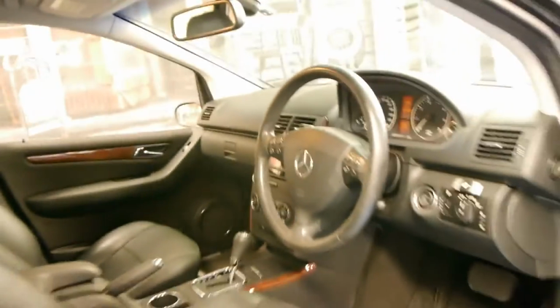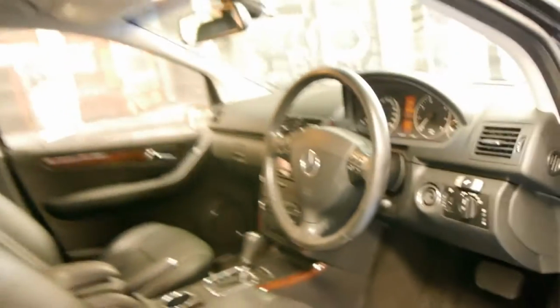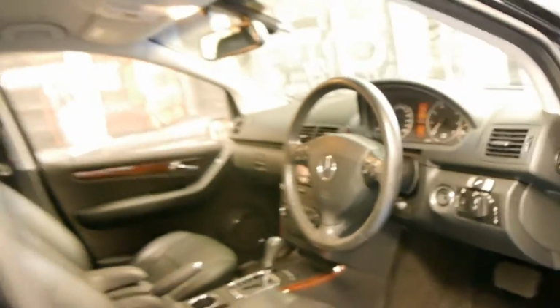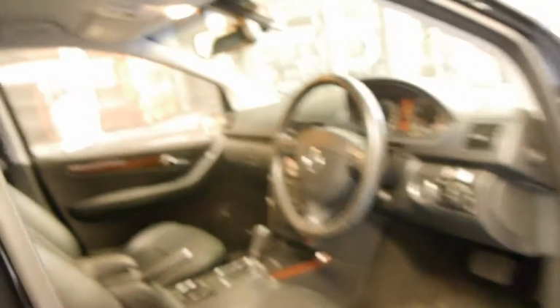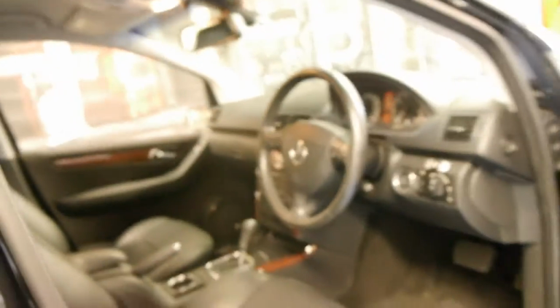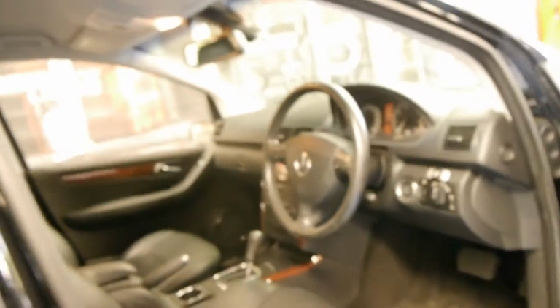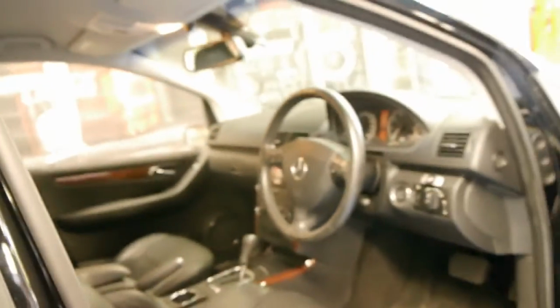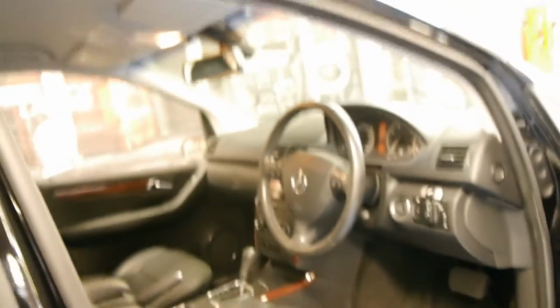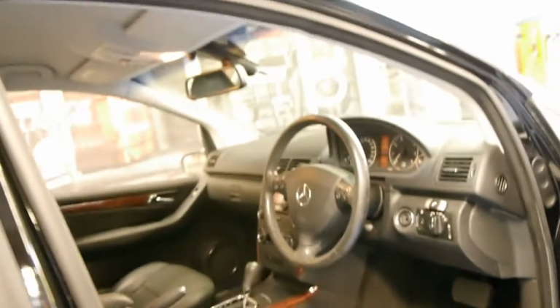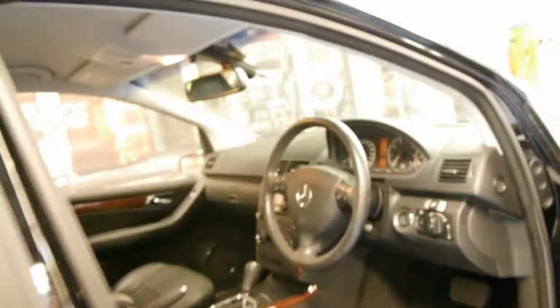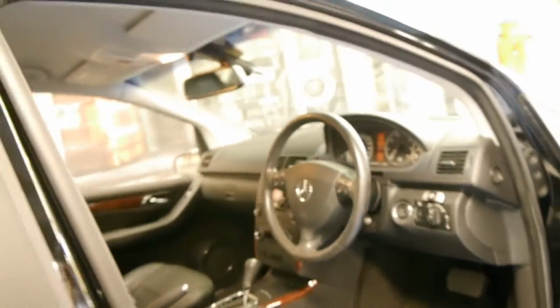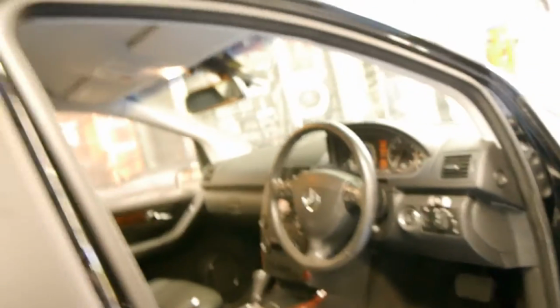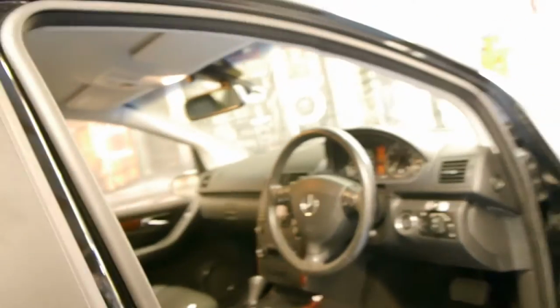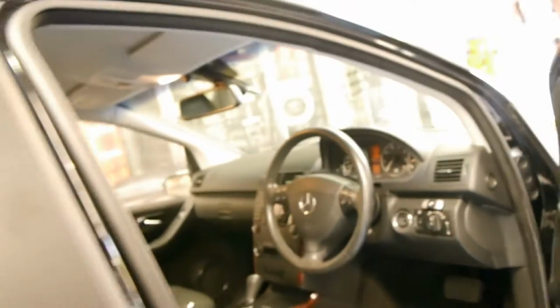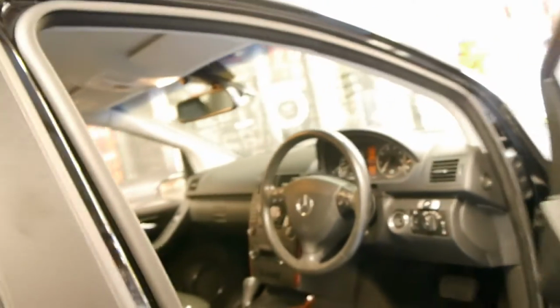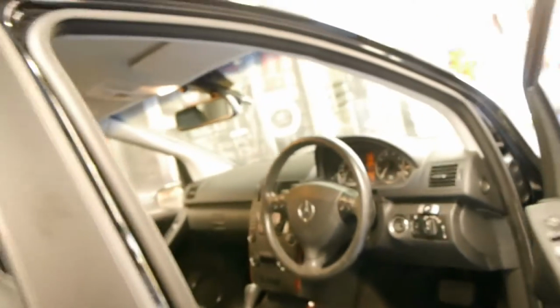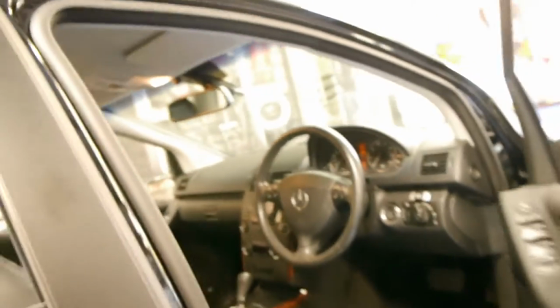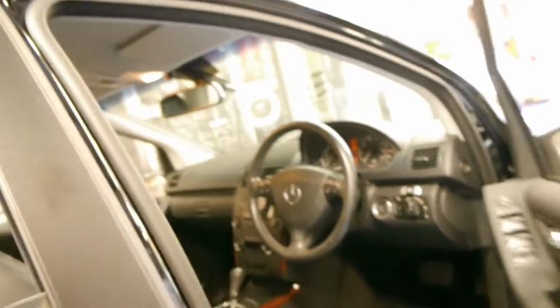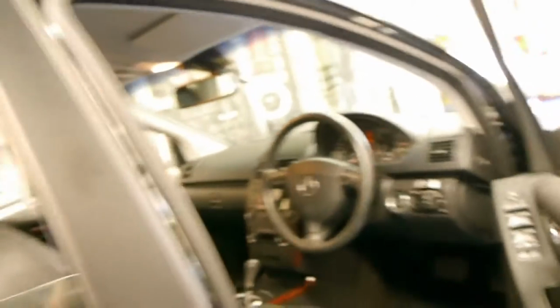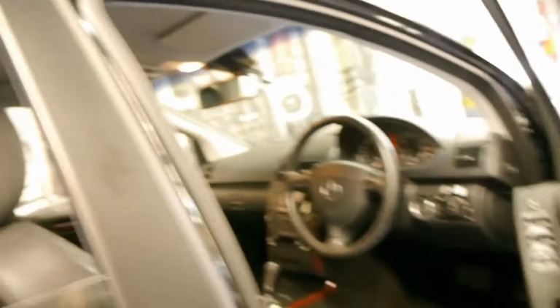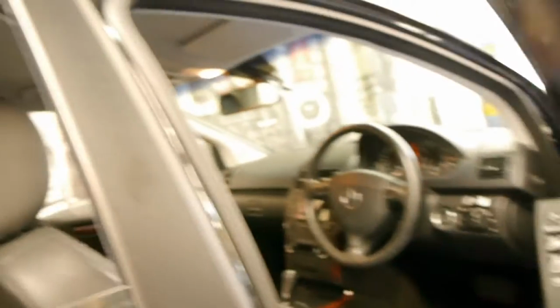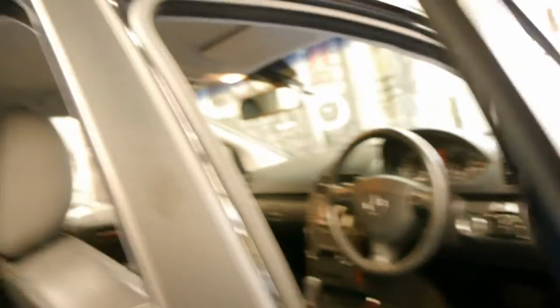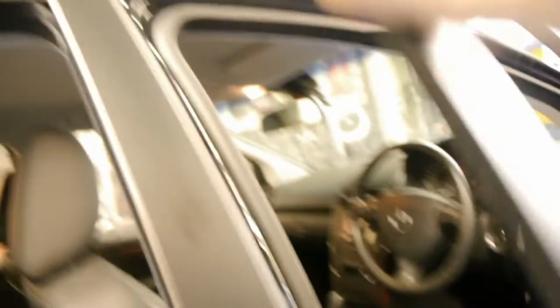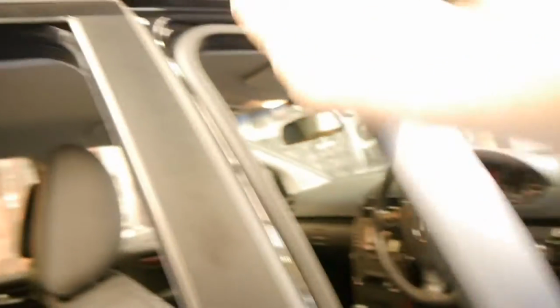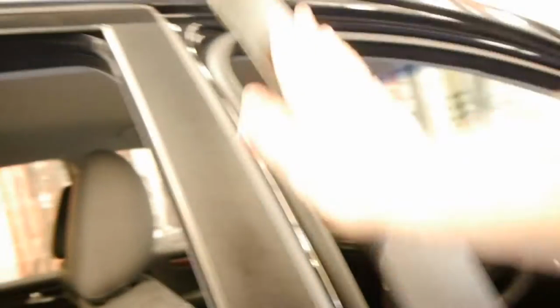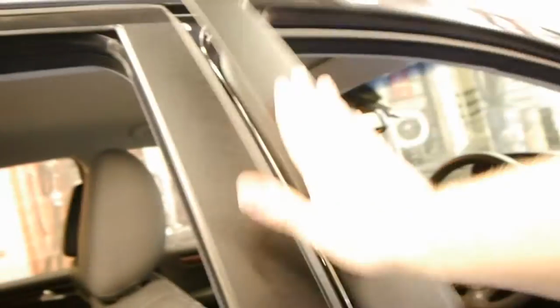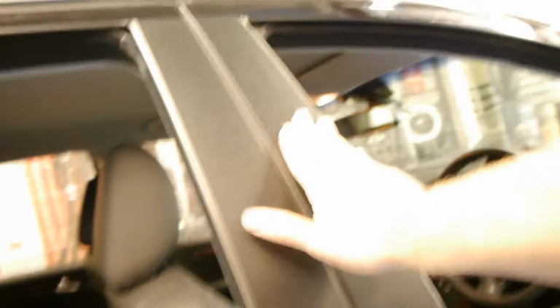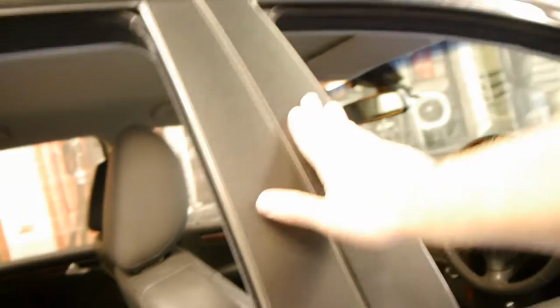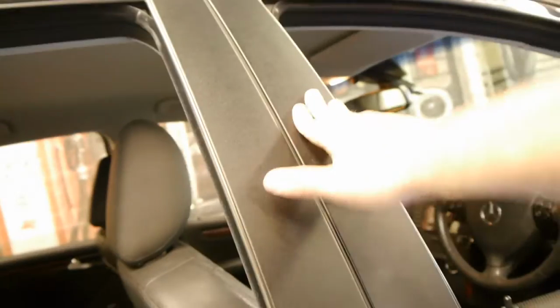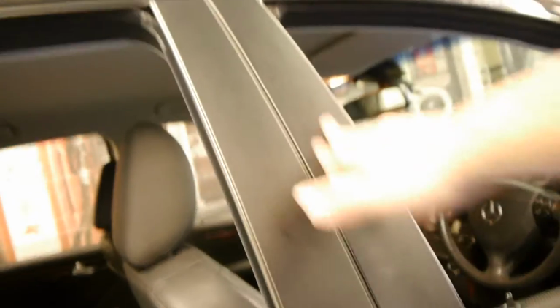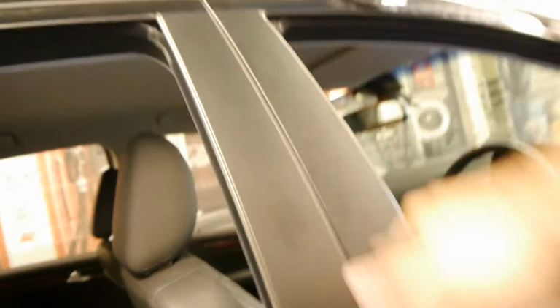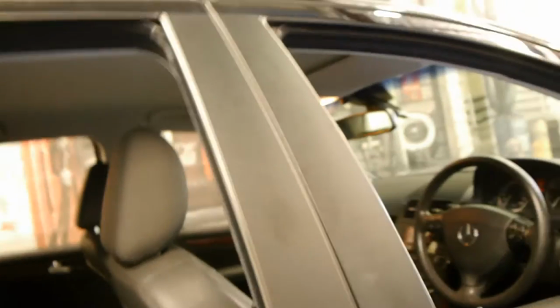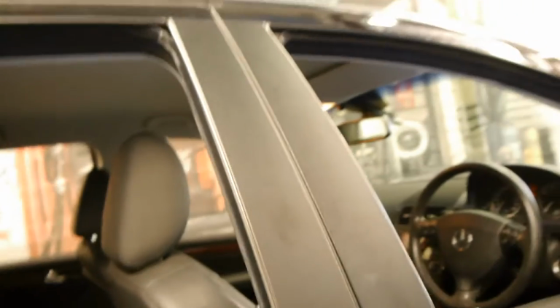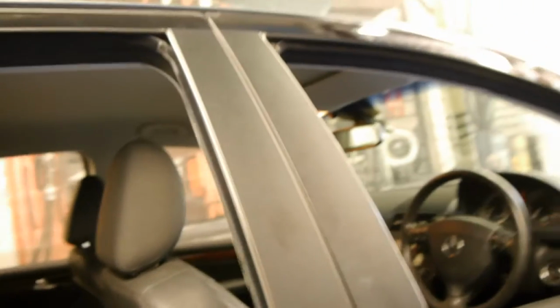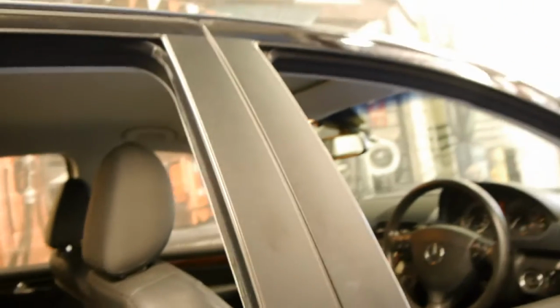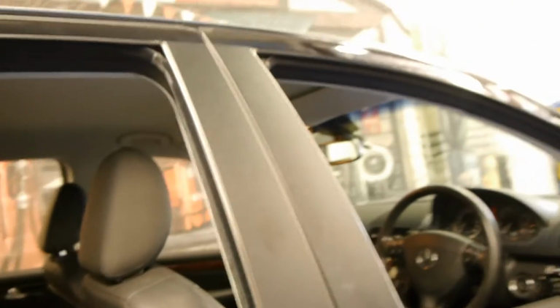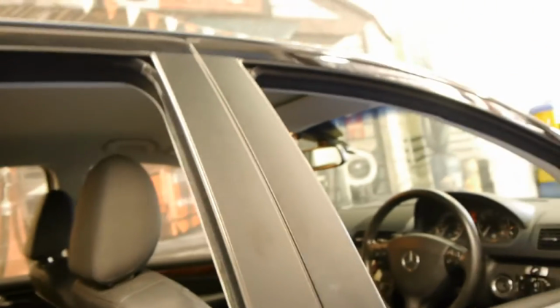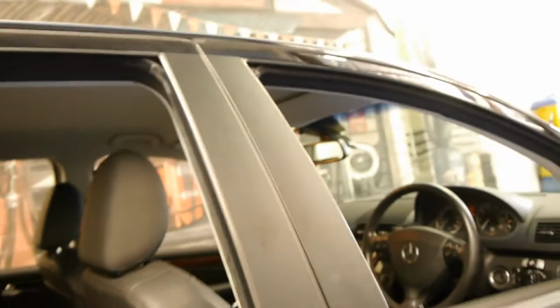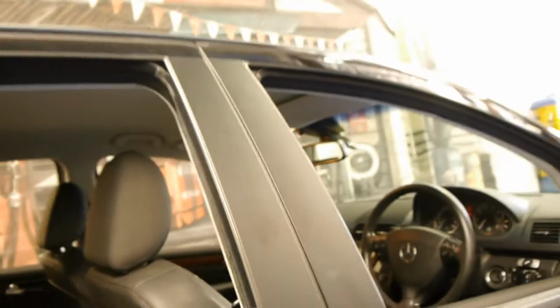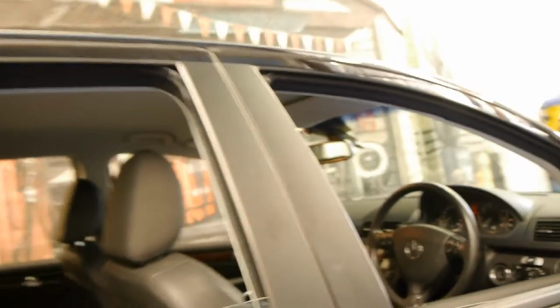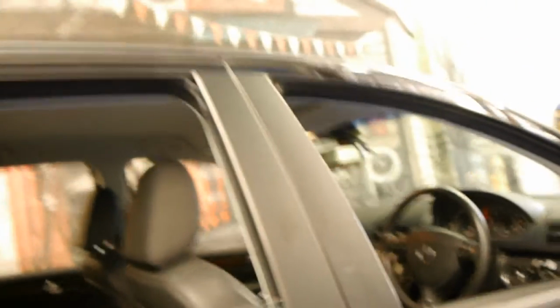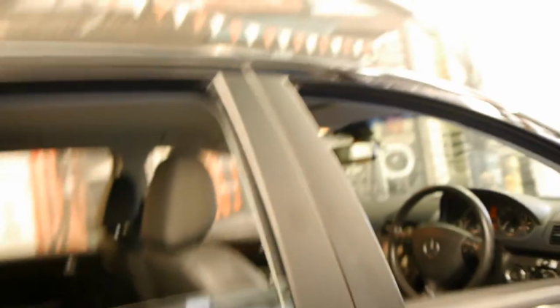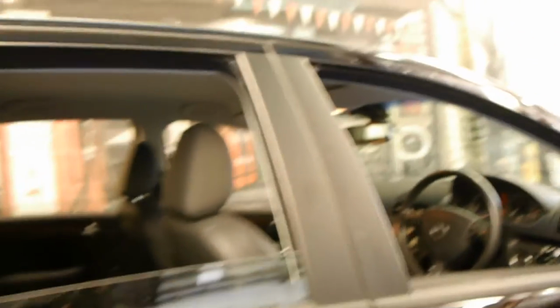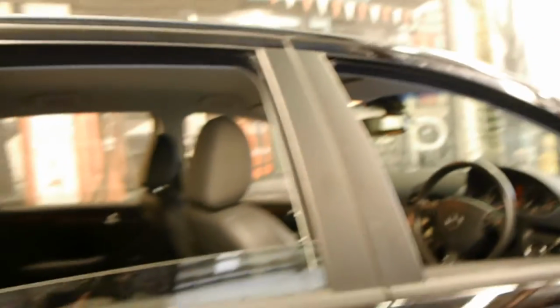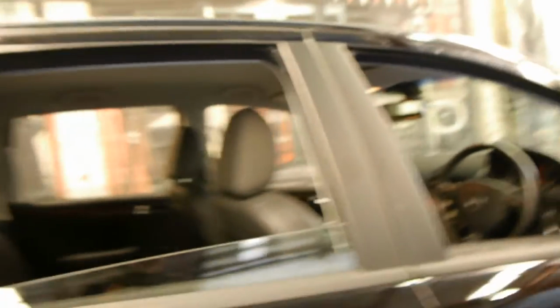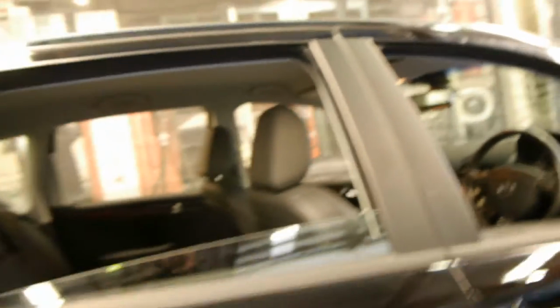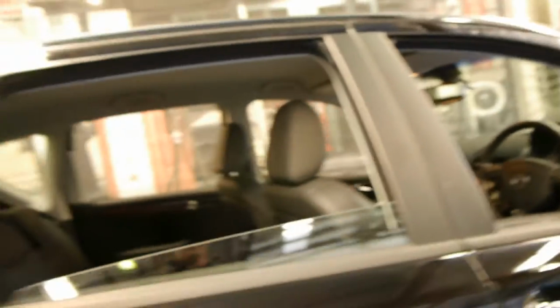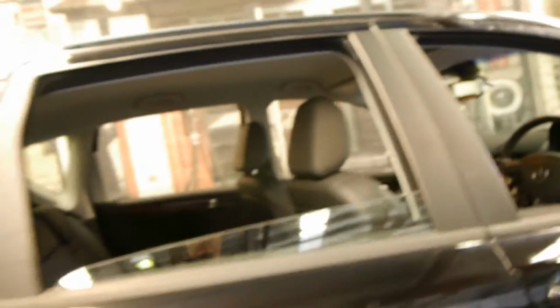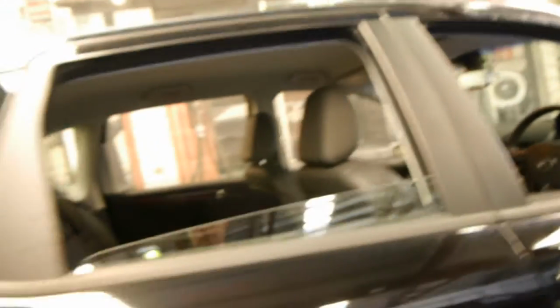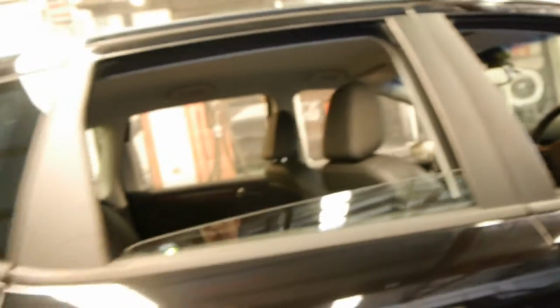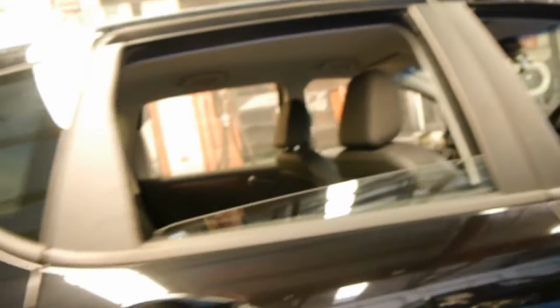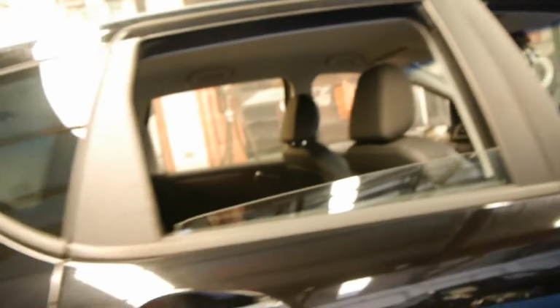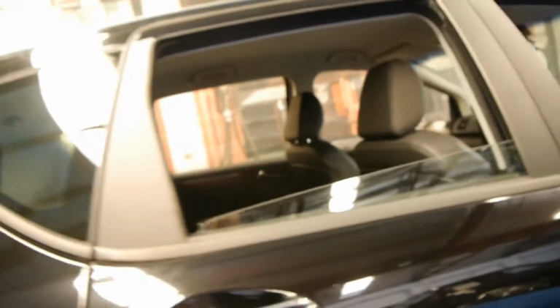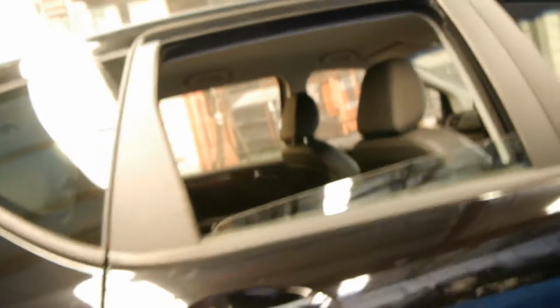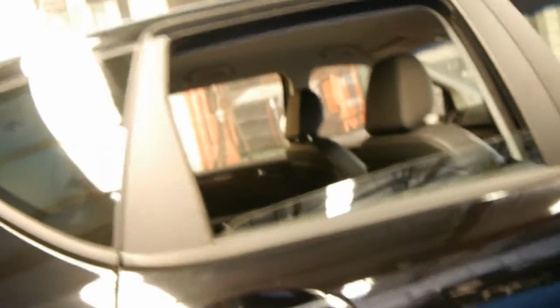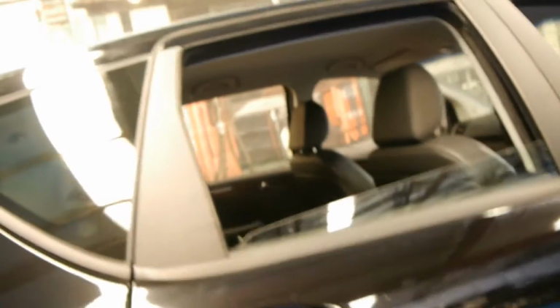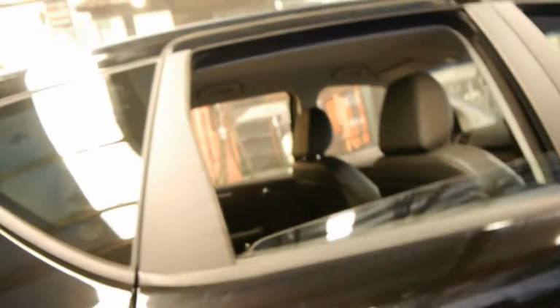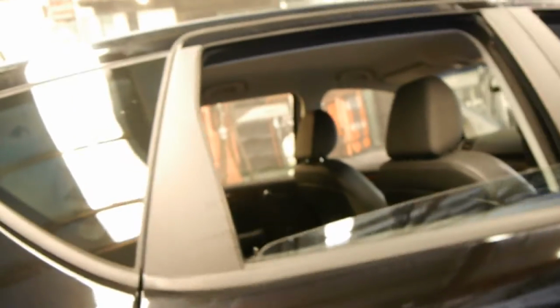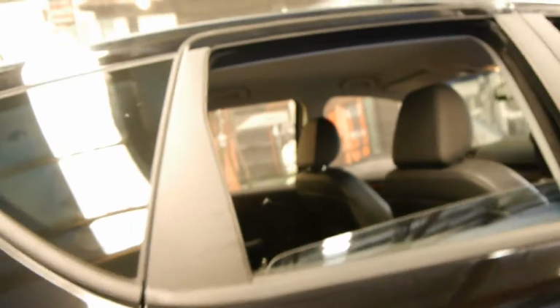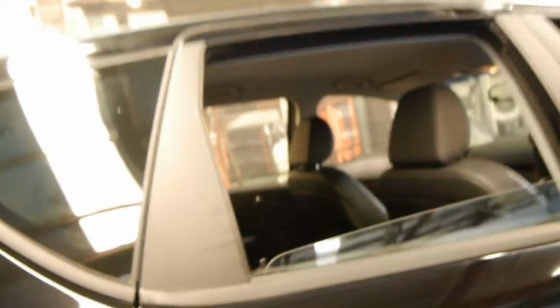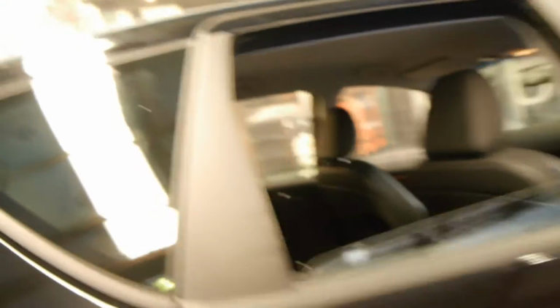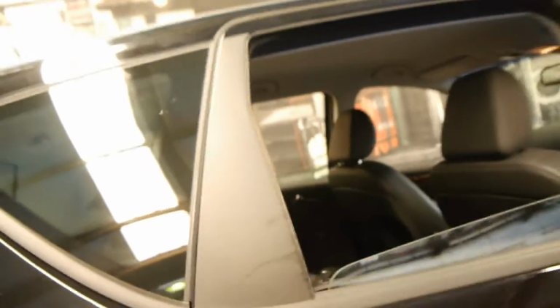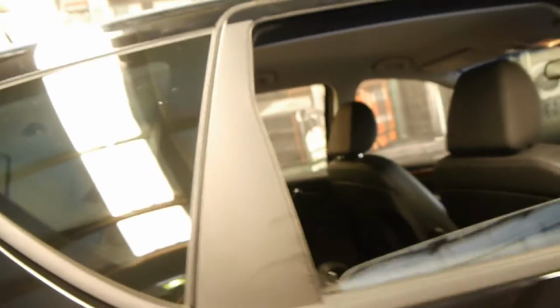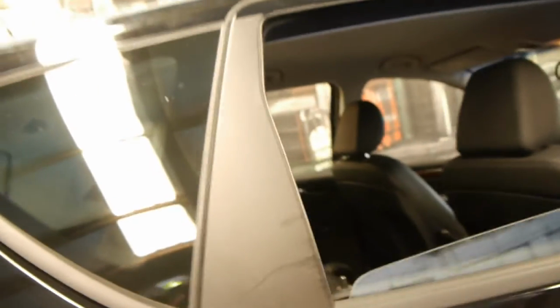The car does have a very good service history to it and comes with two remote keys.